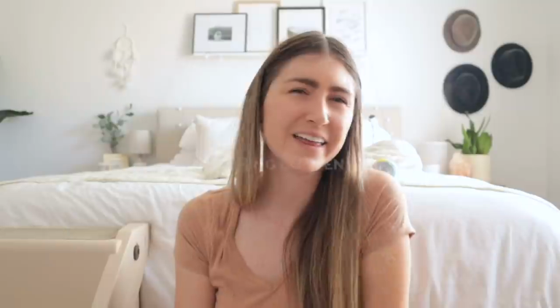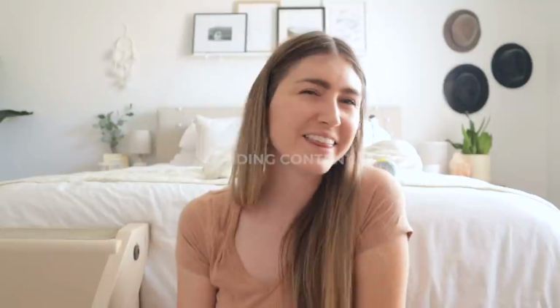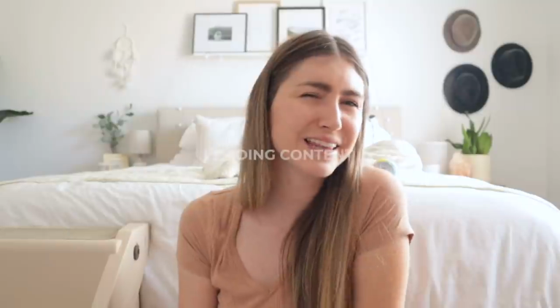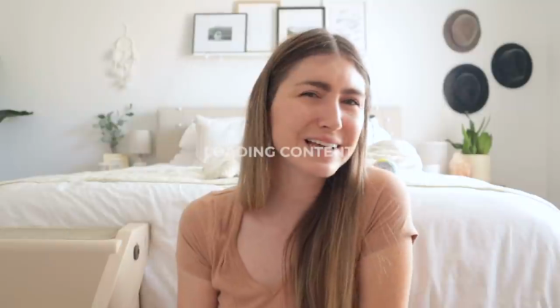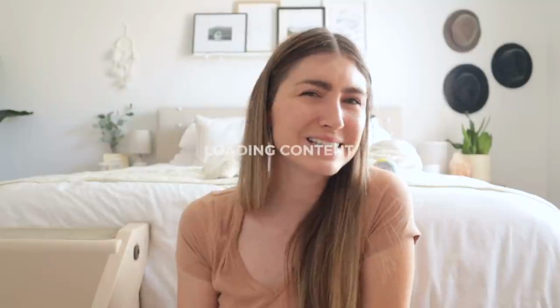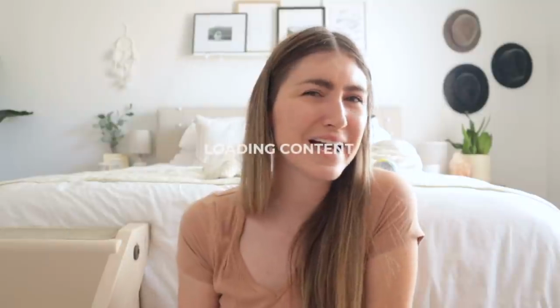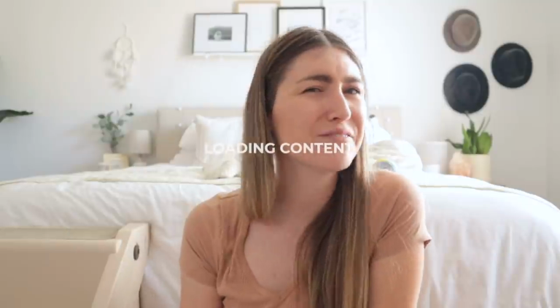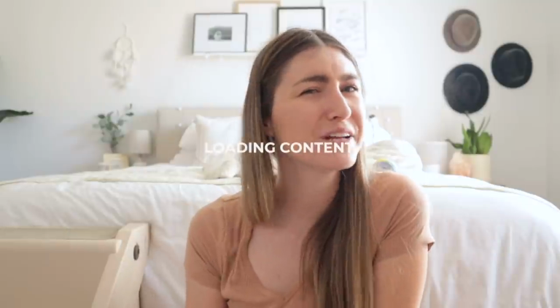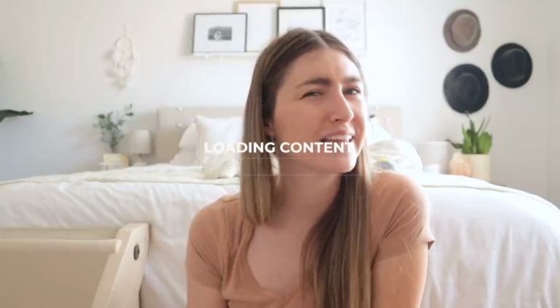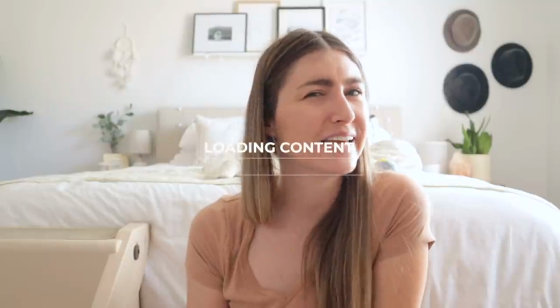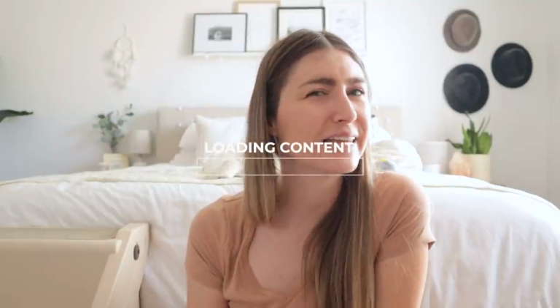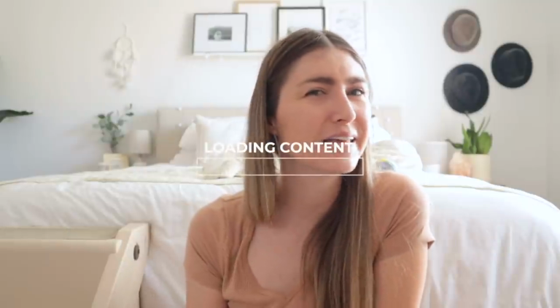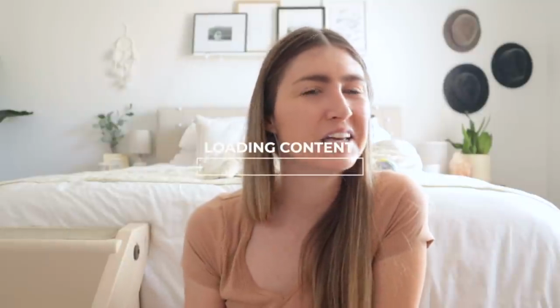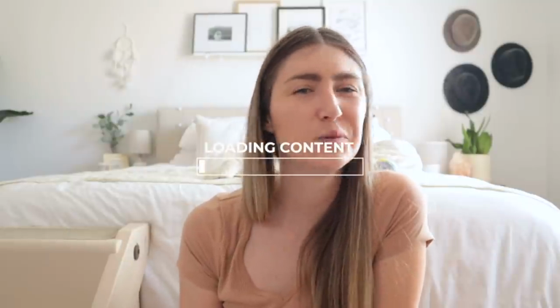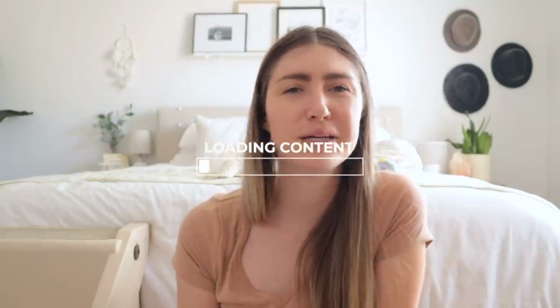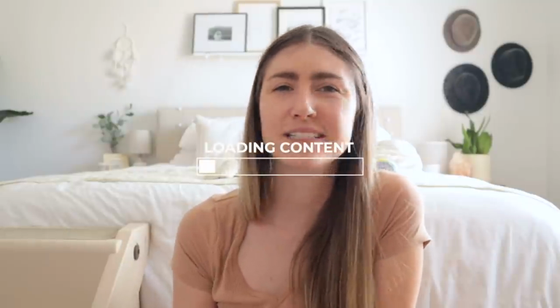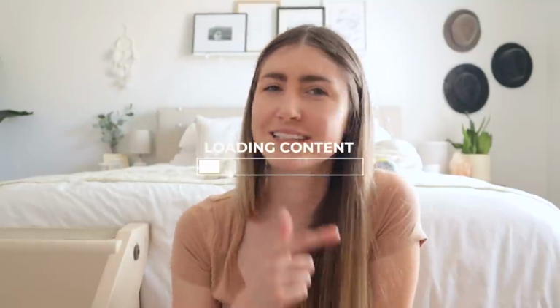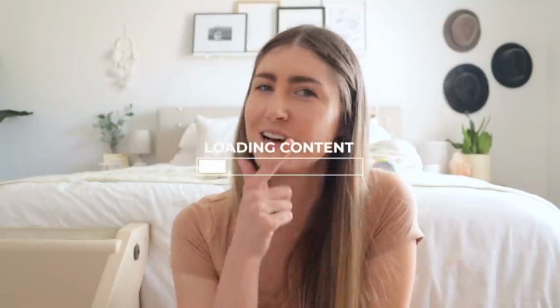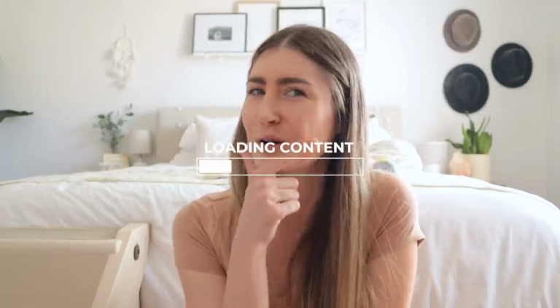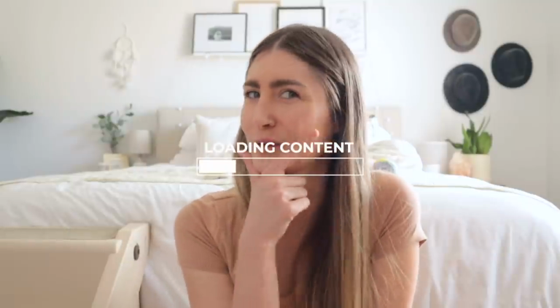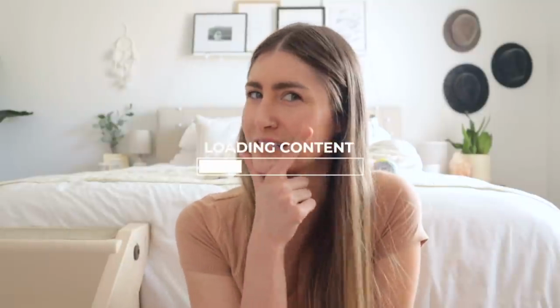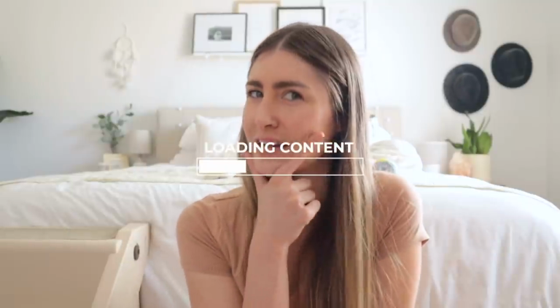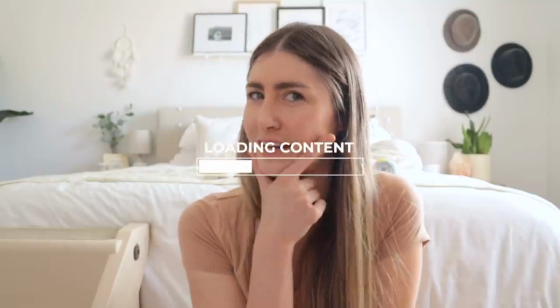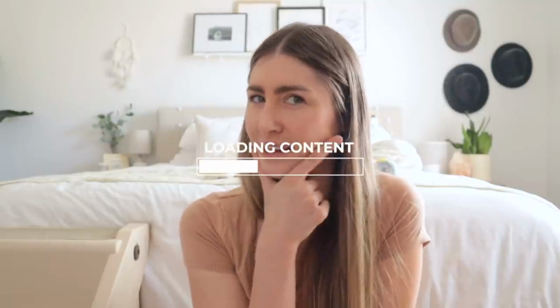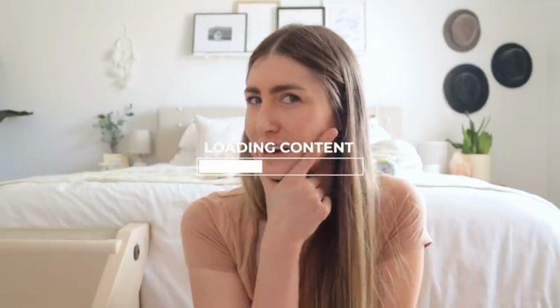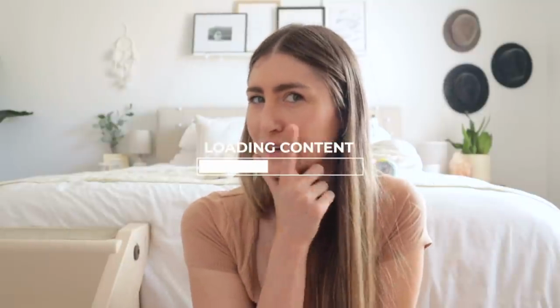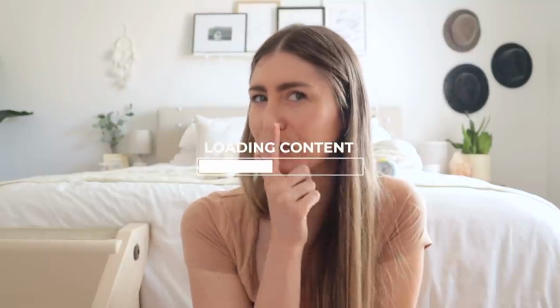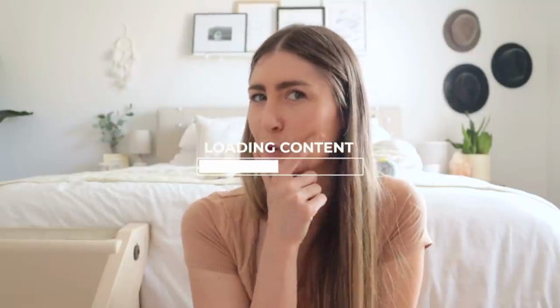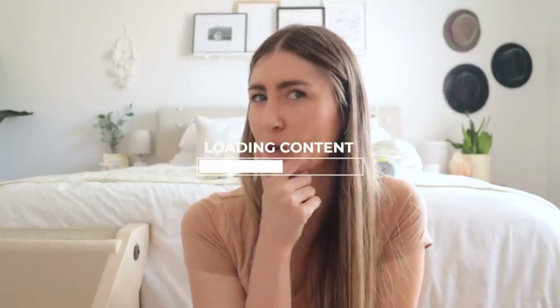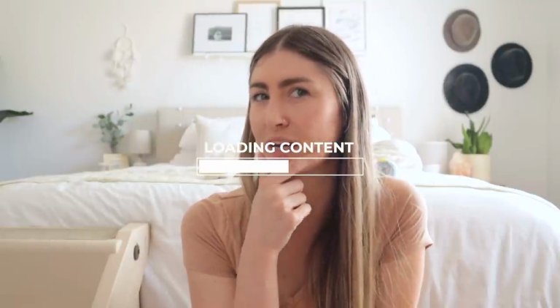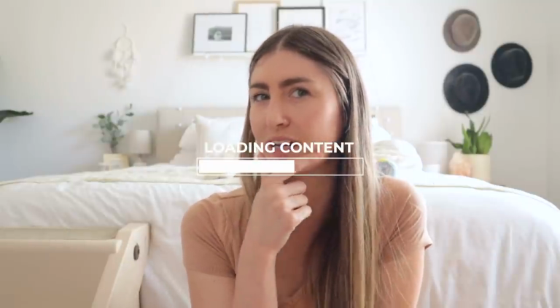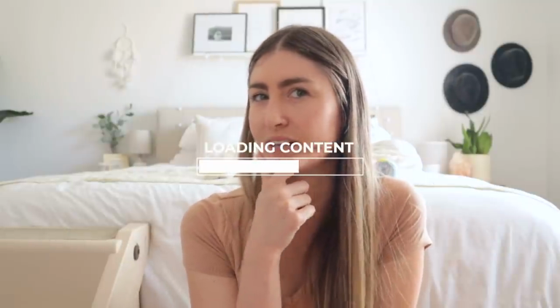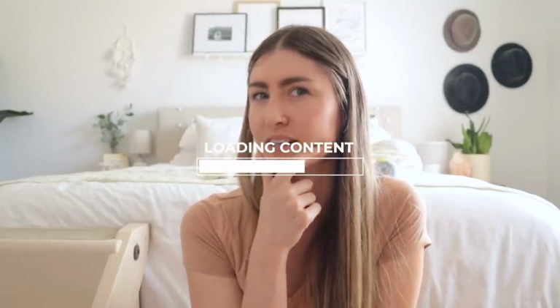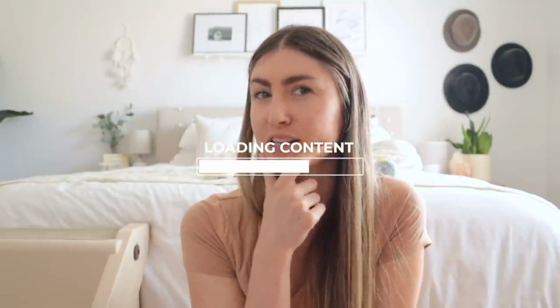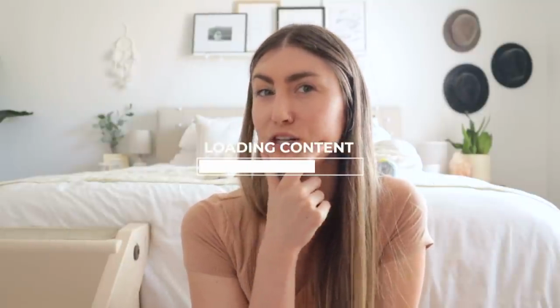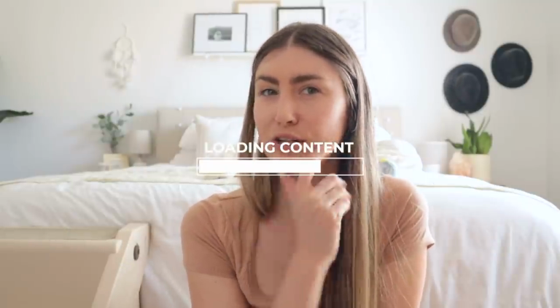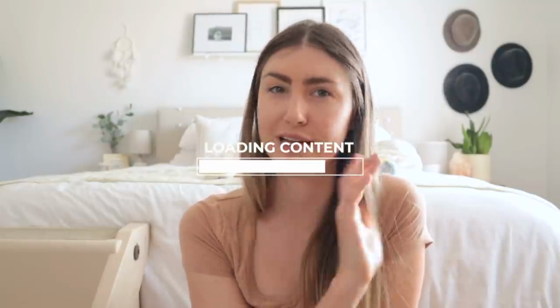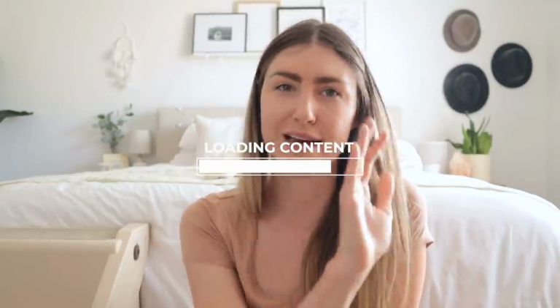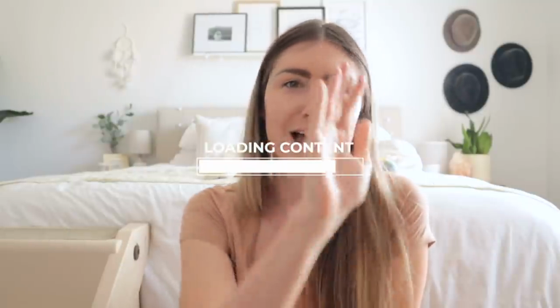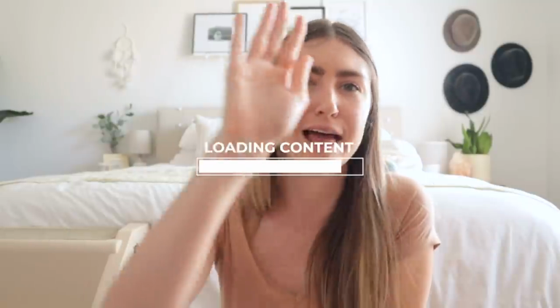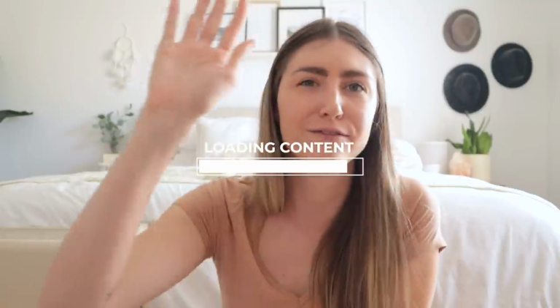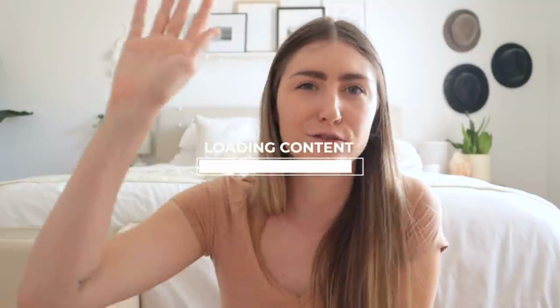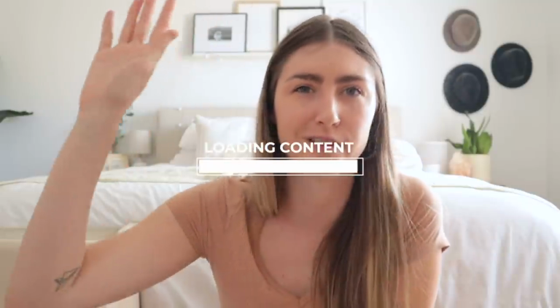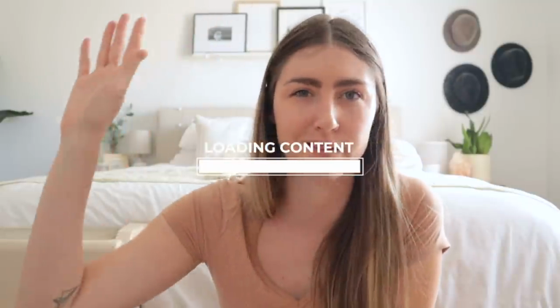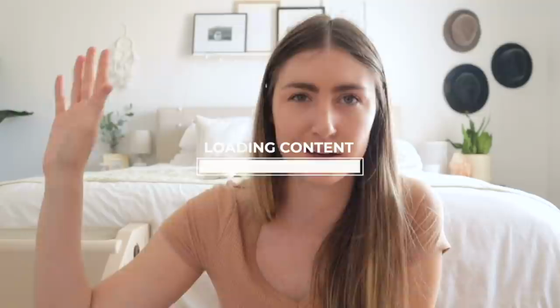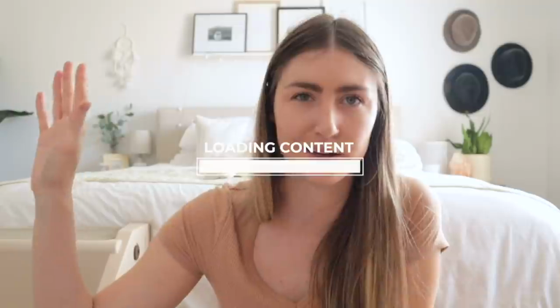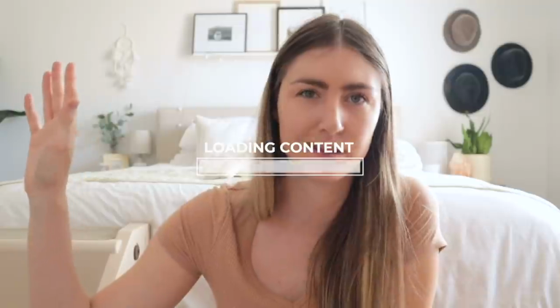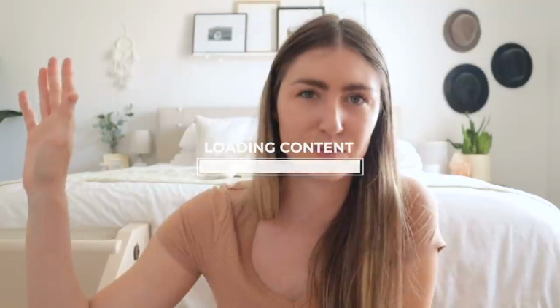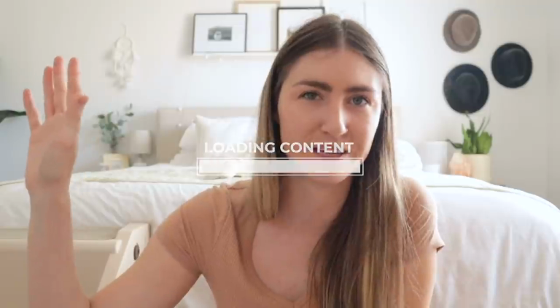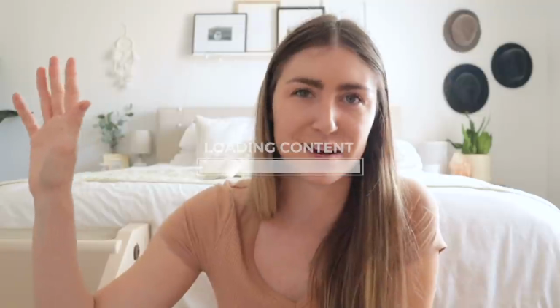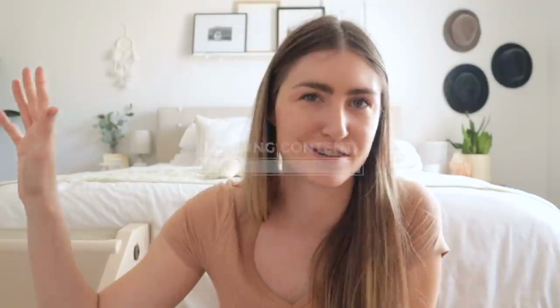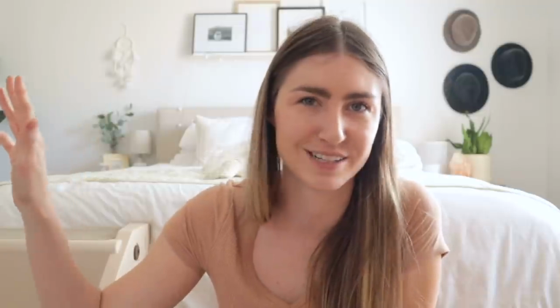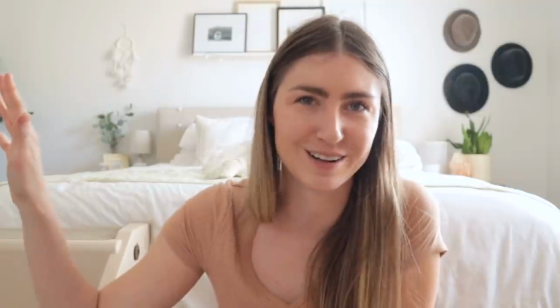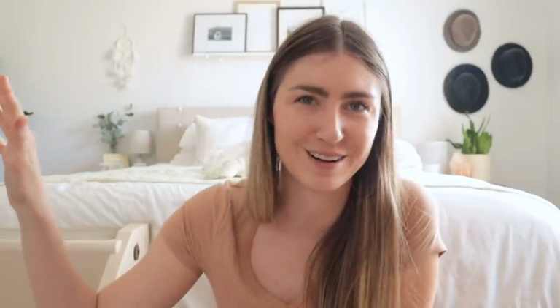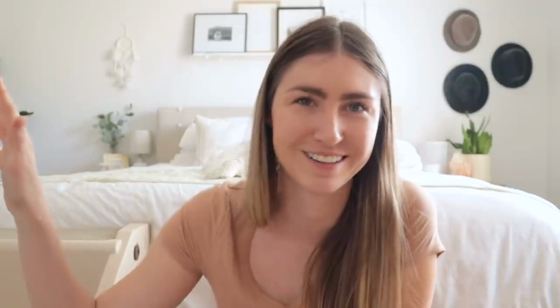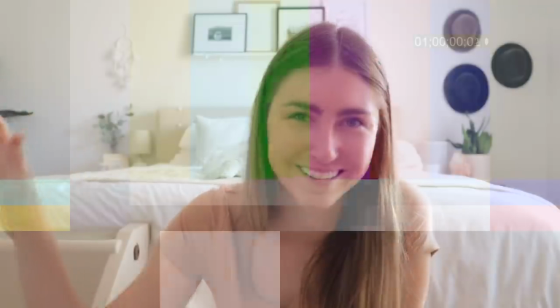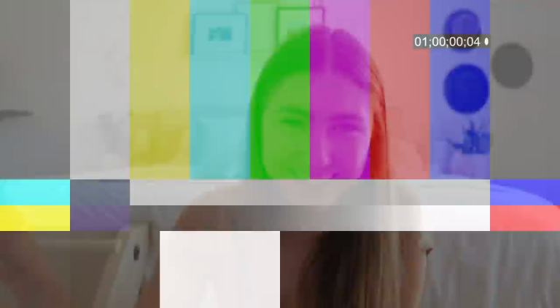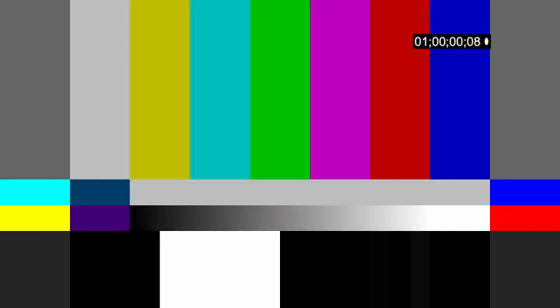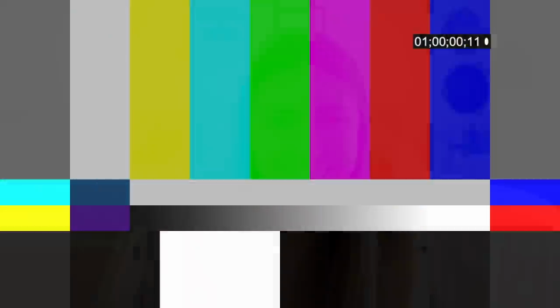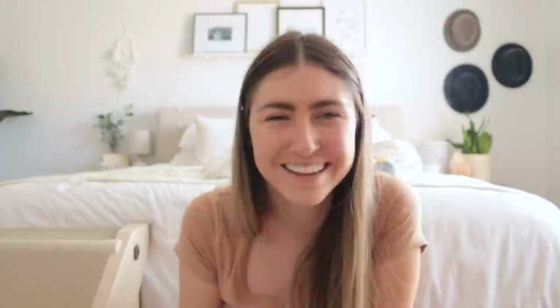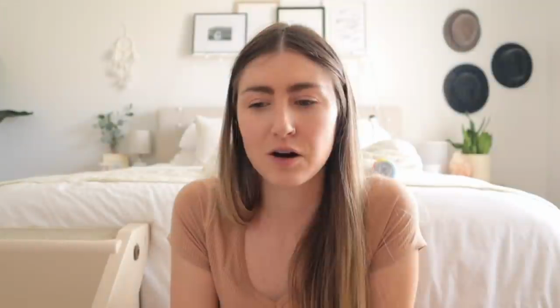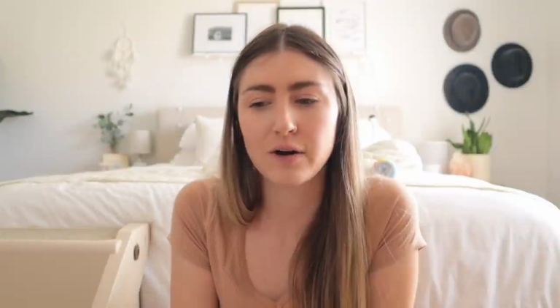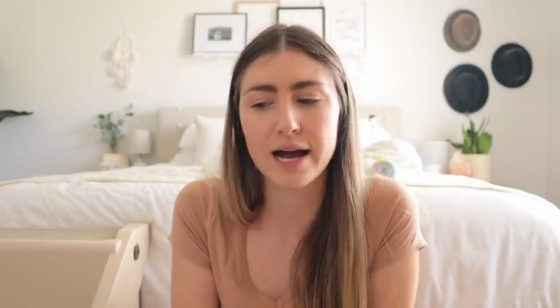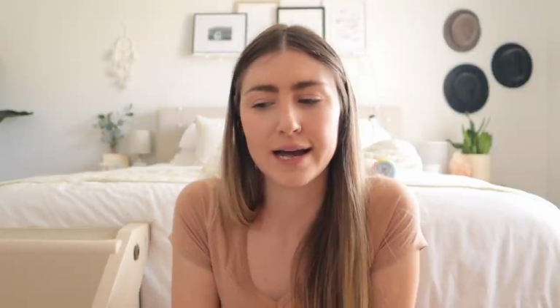I think that's everything that you need to know when taking care of a corgi. Literally everything. We covered it all.